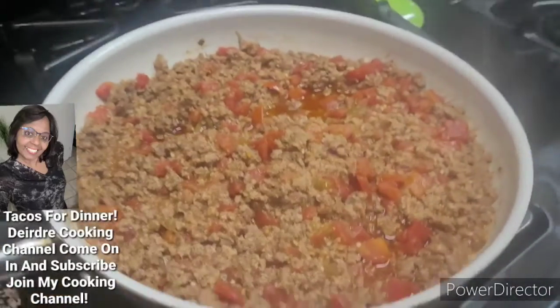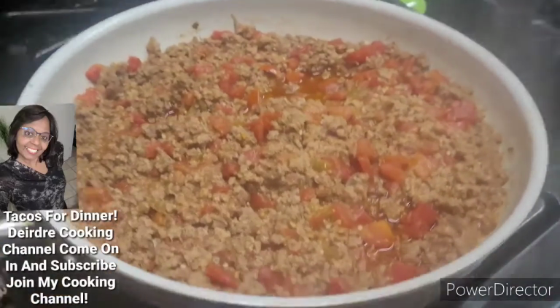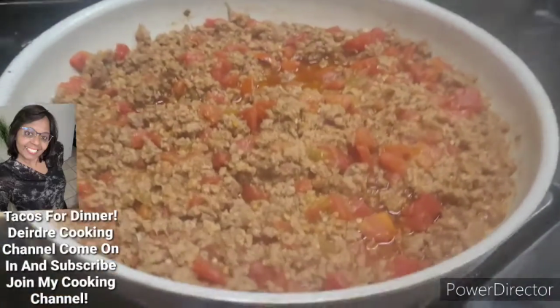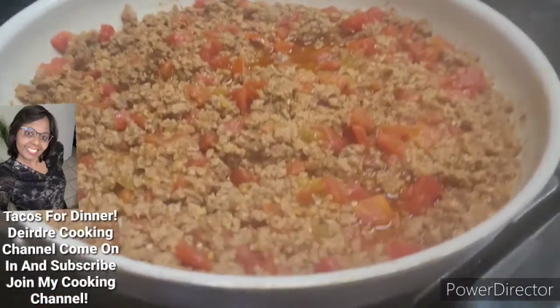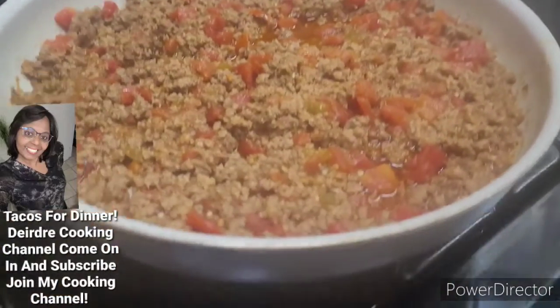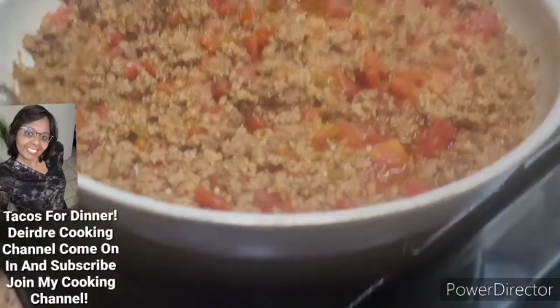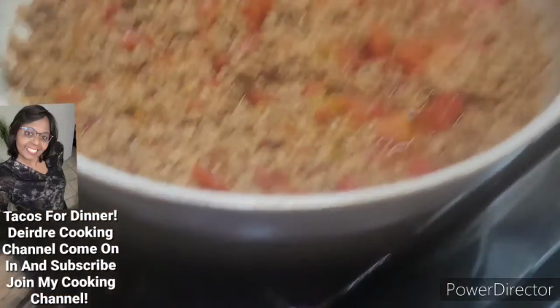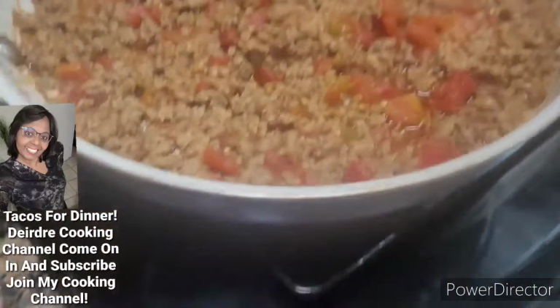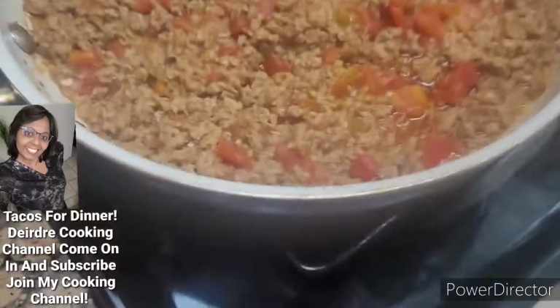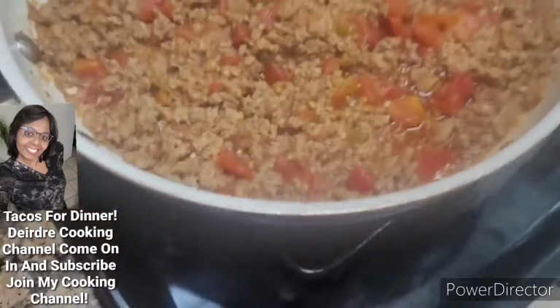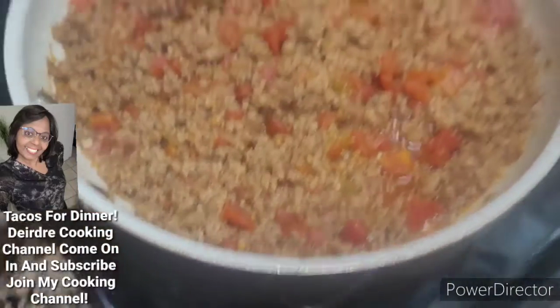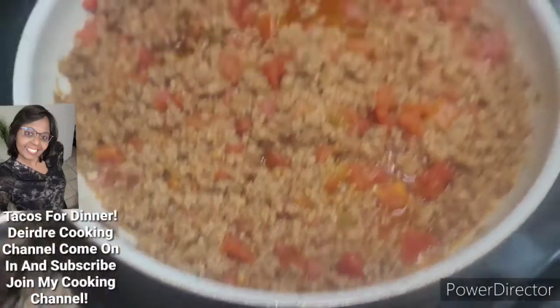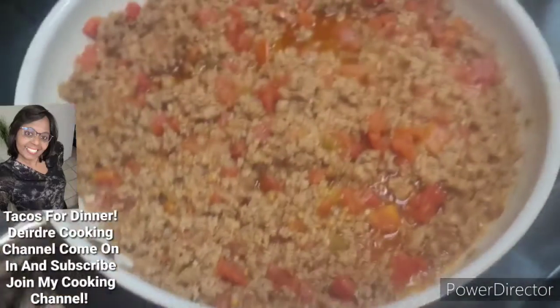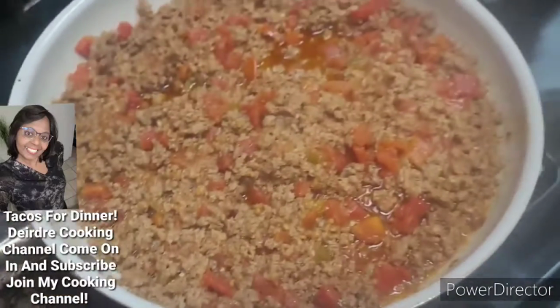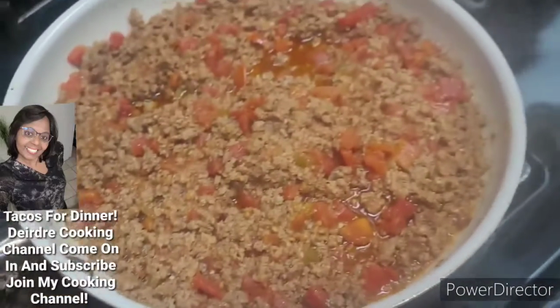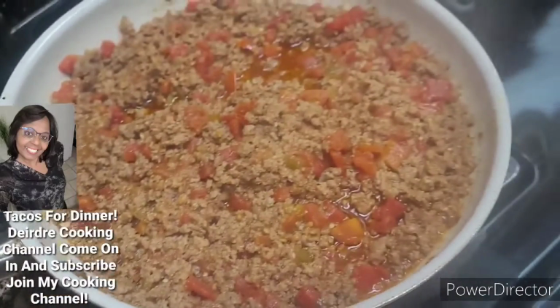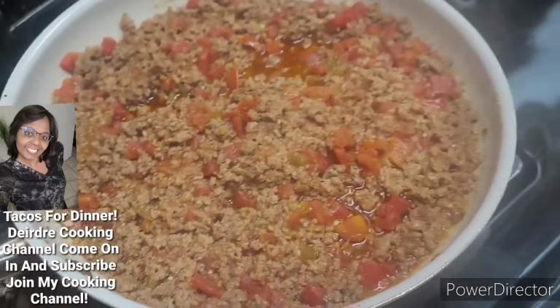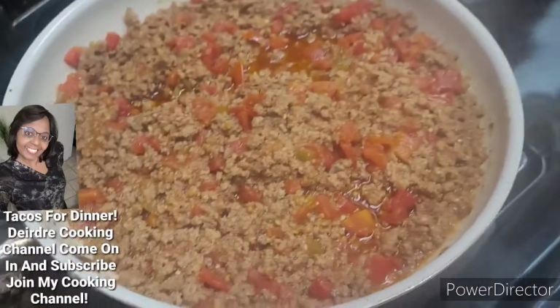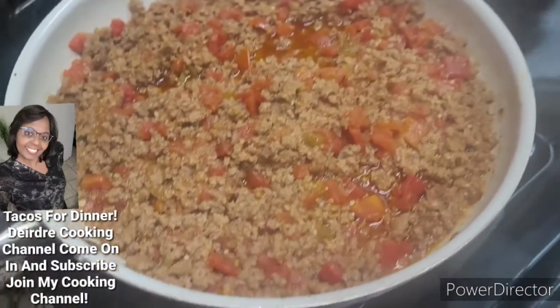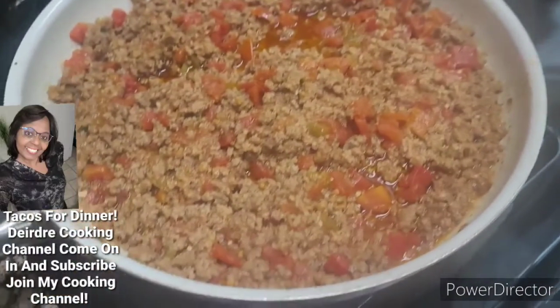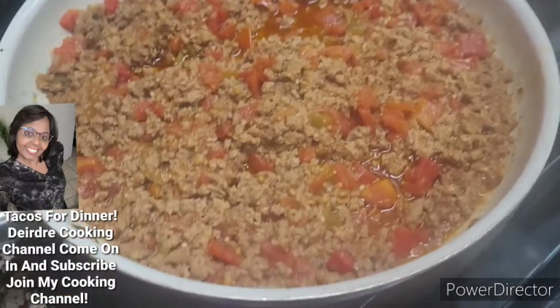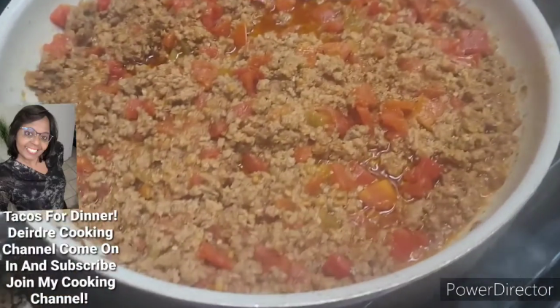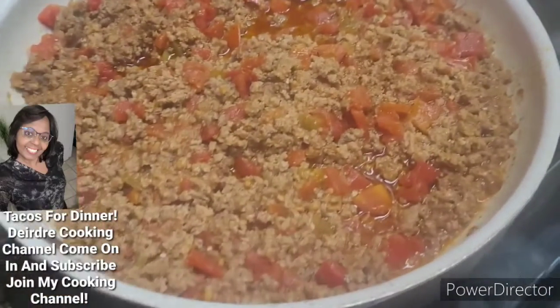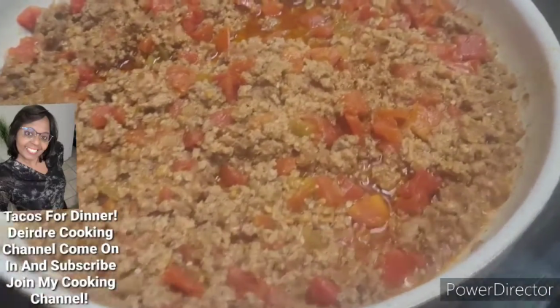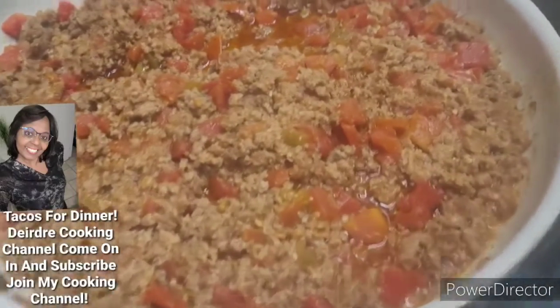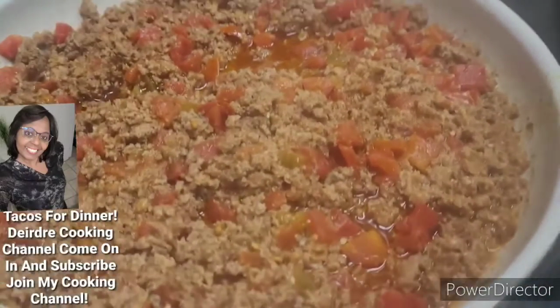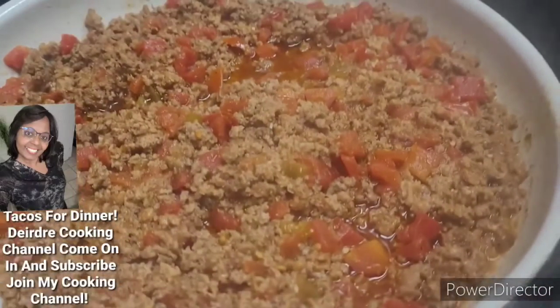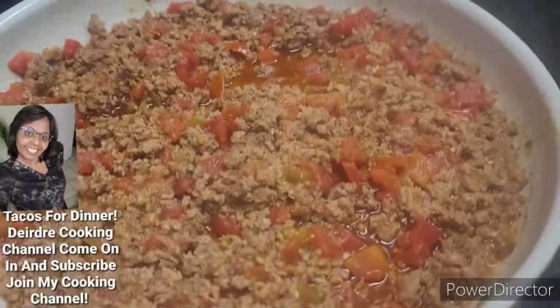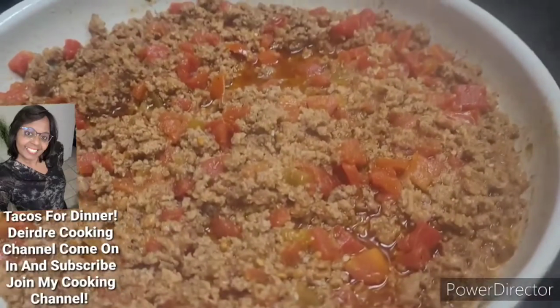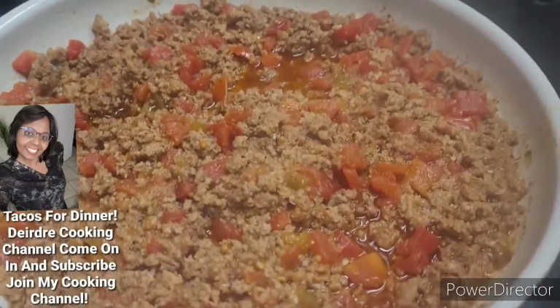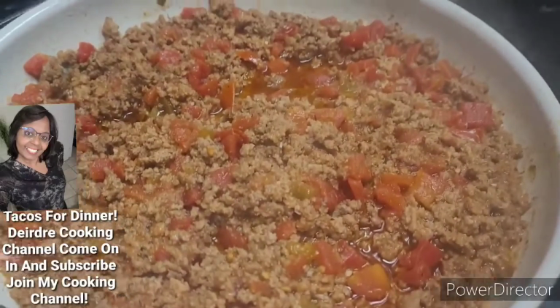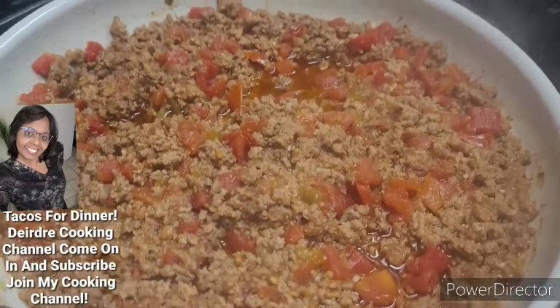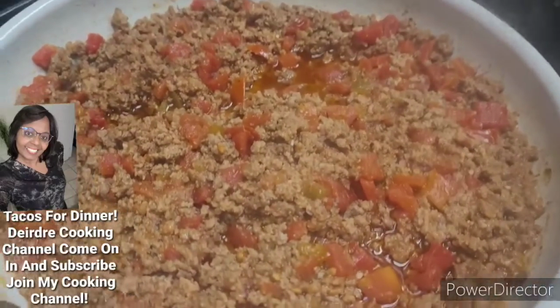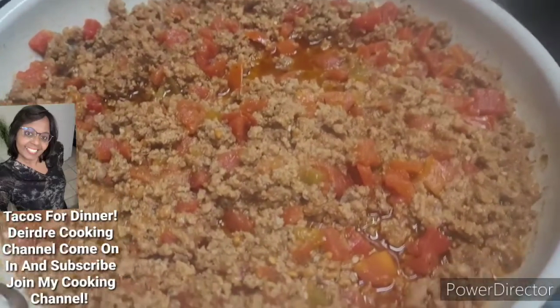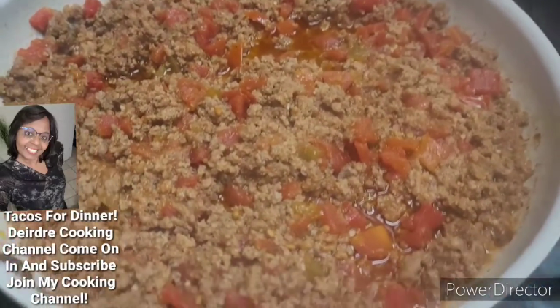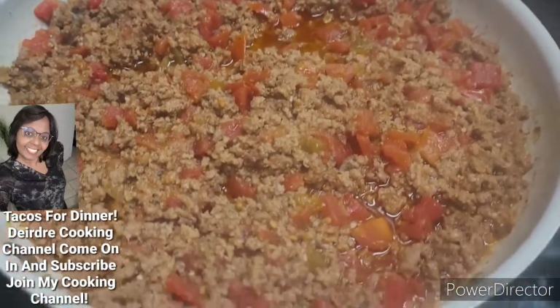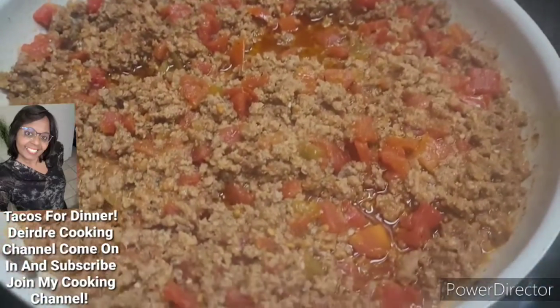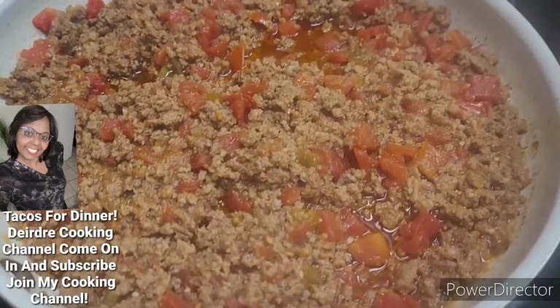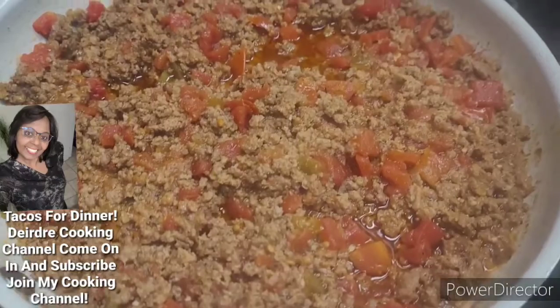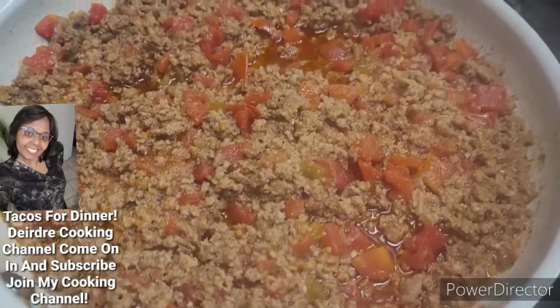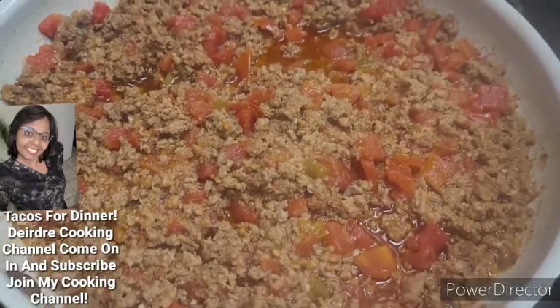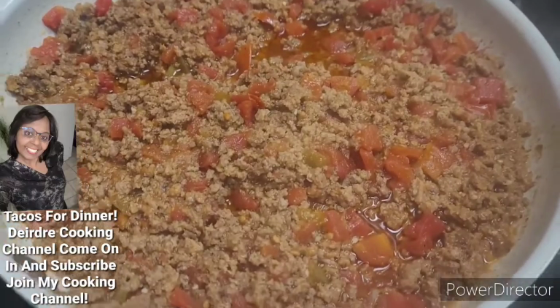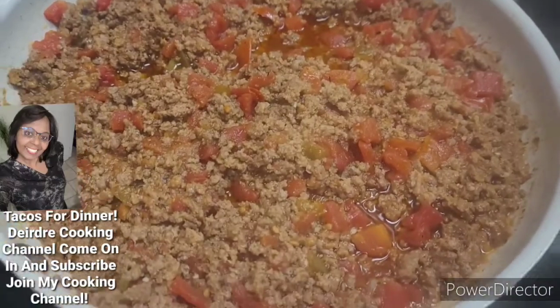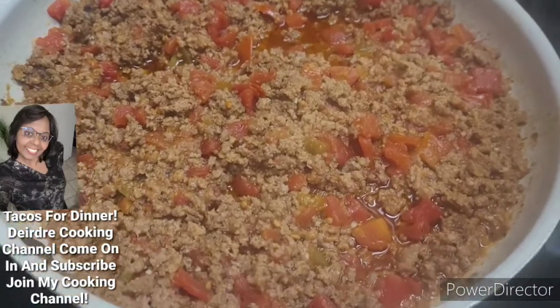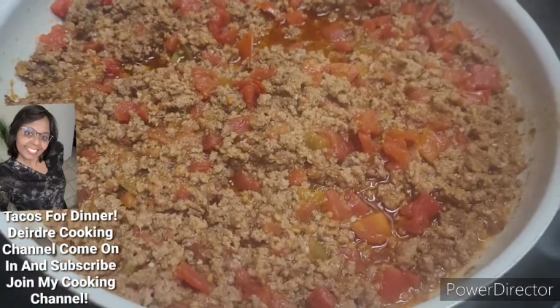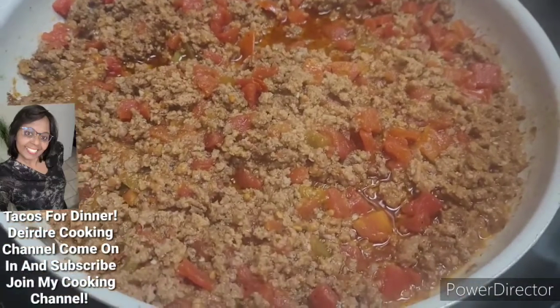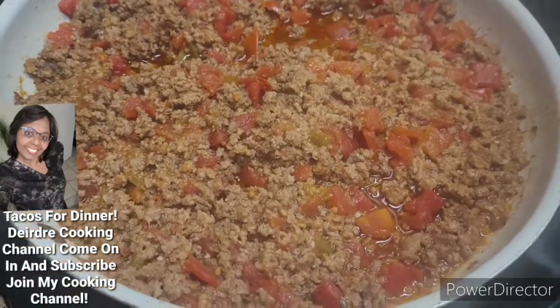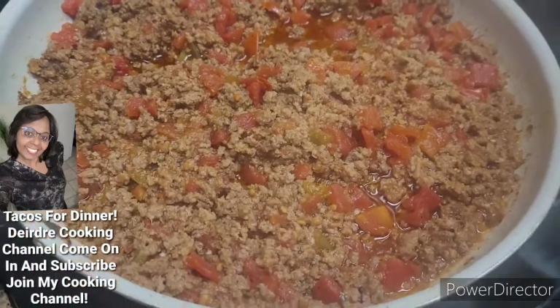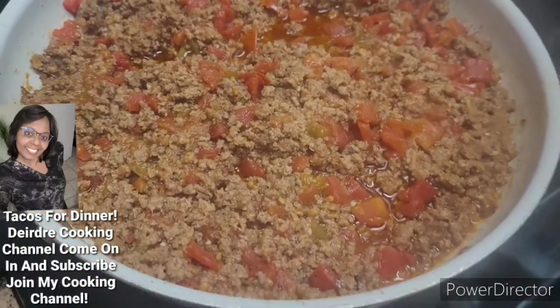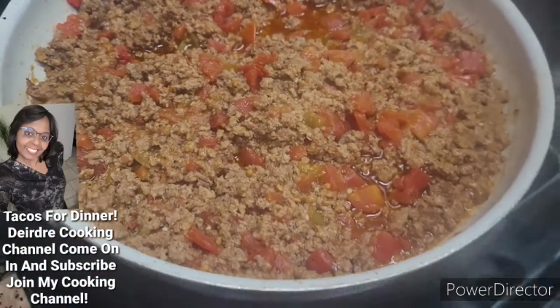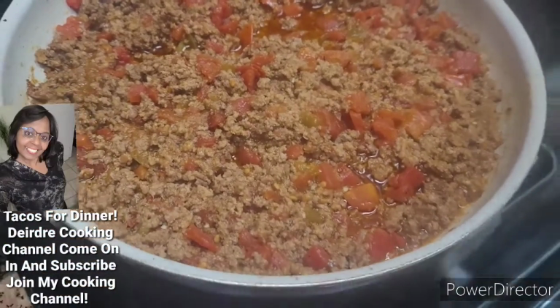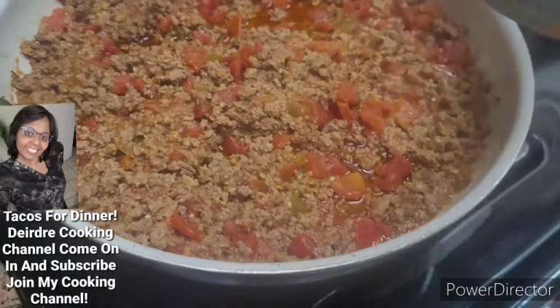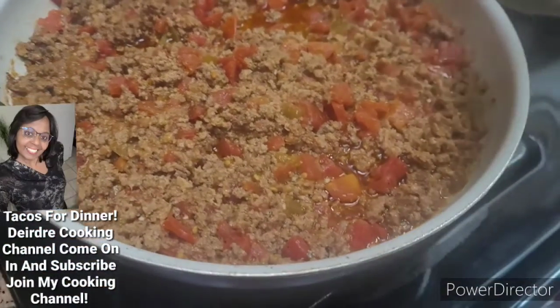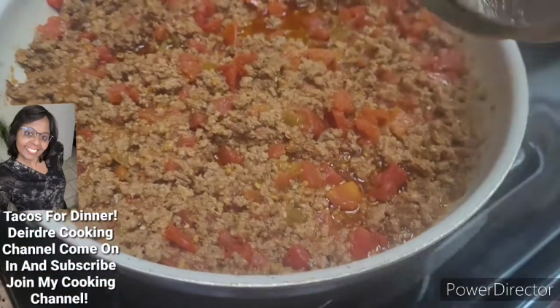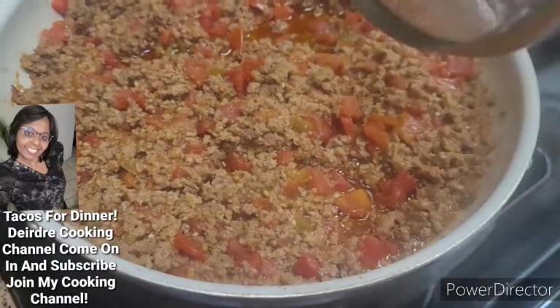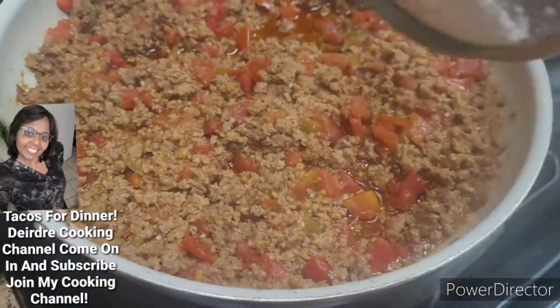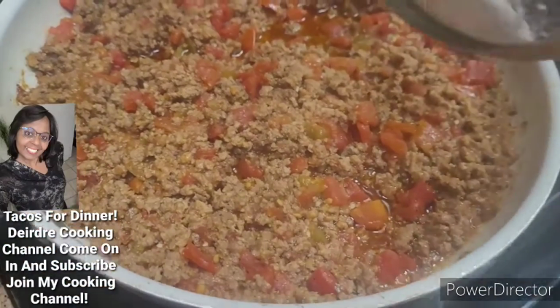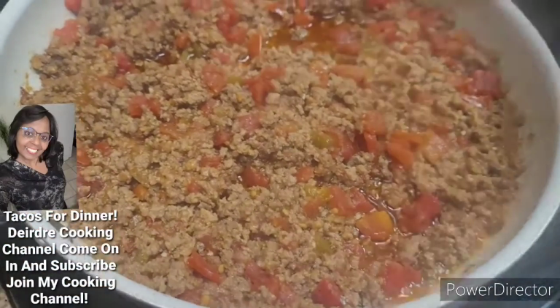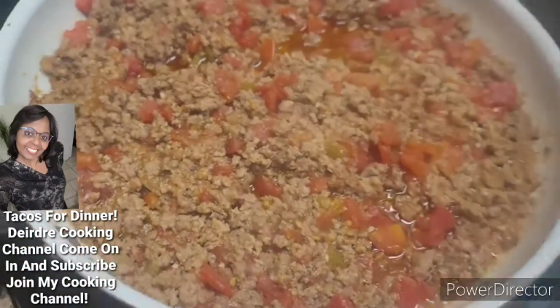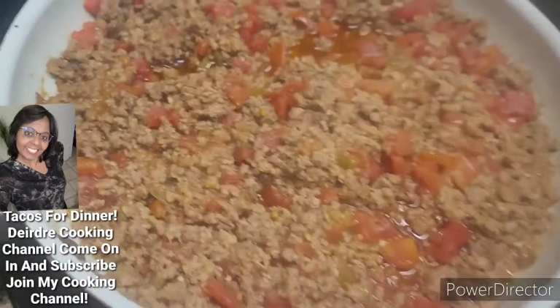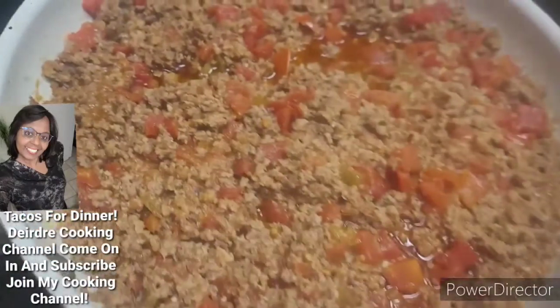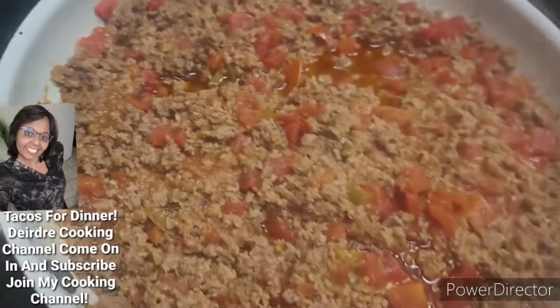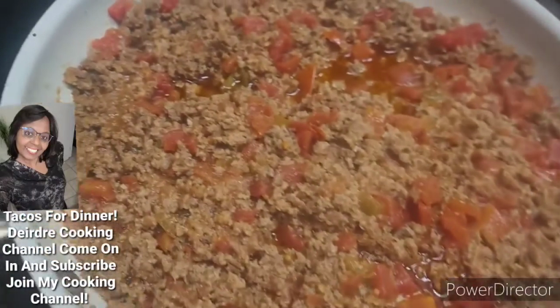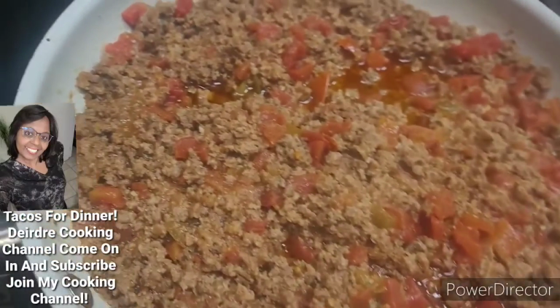My beef is ready for my tacos. Now I'm going to start making it.